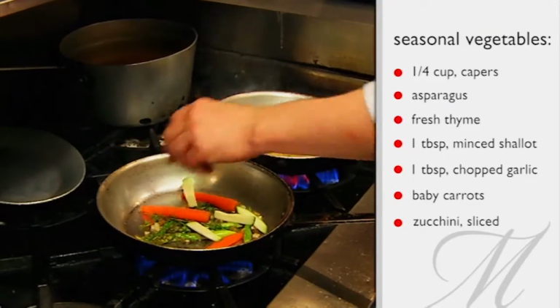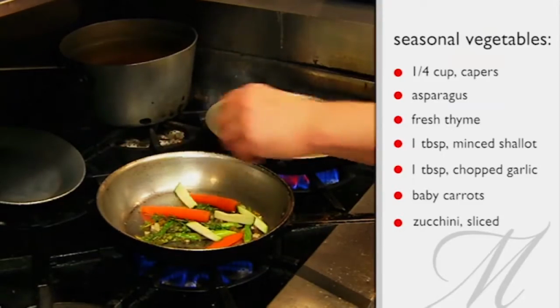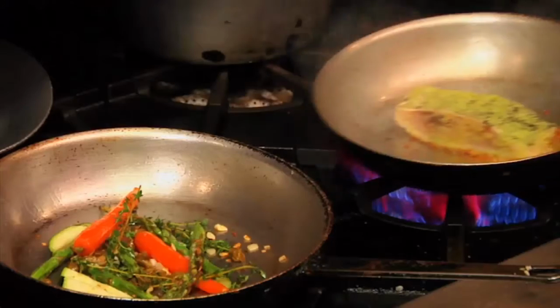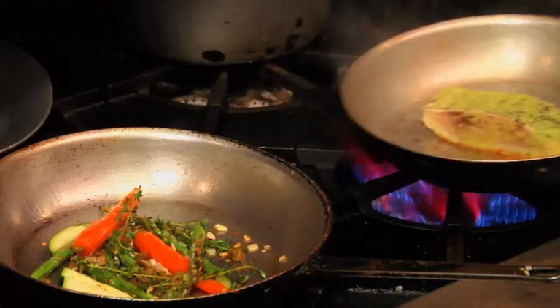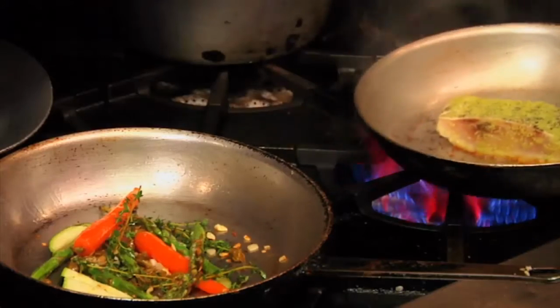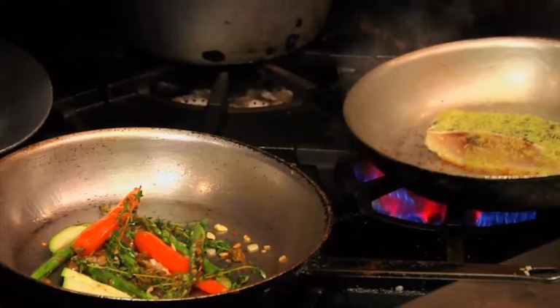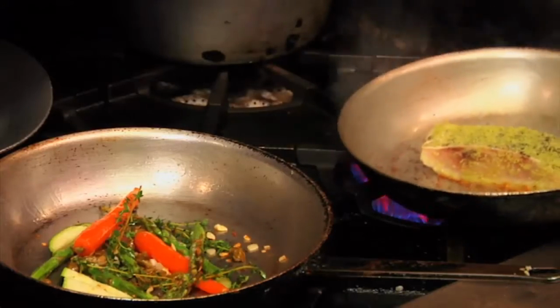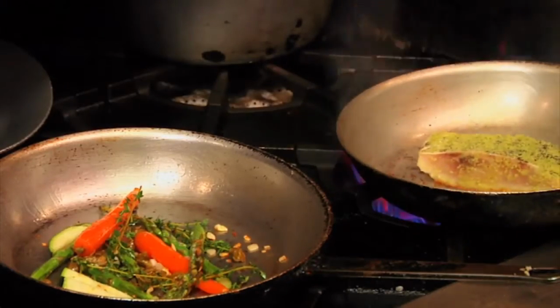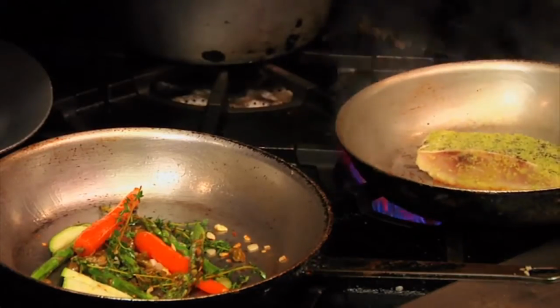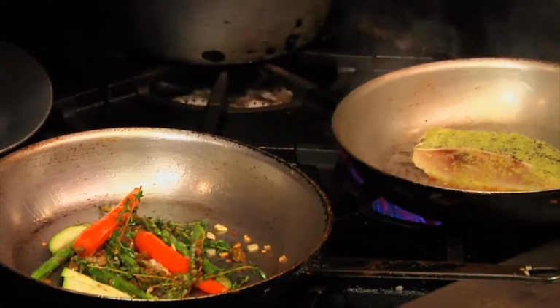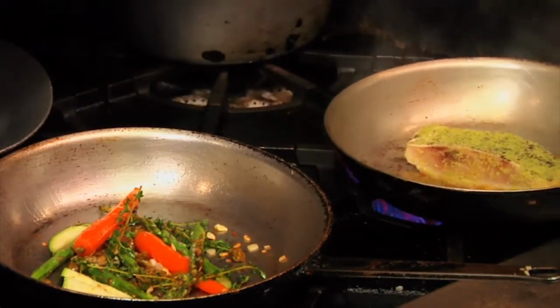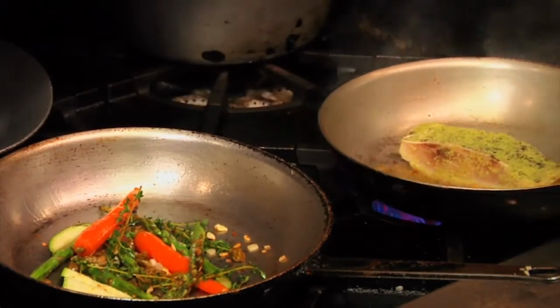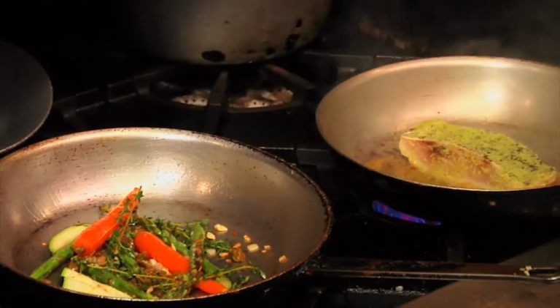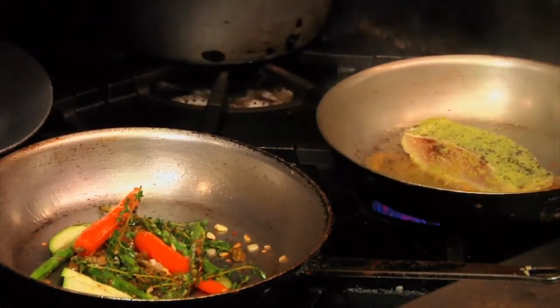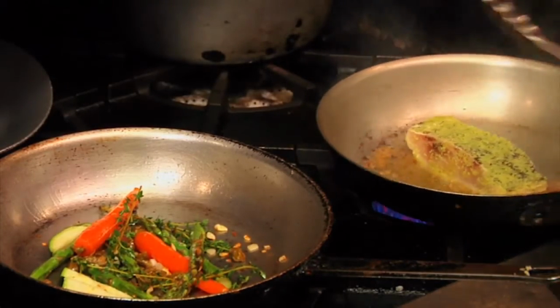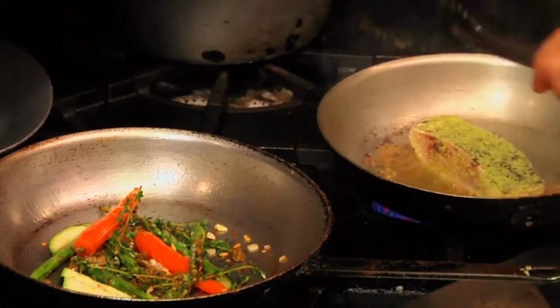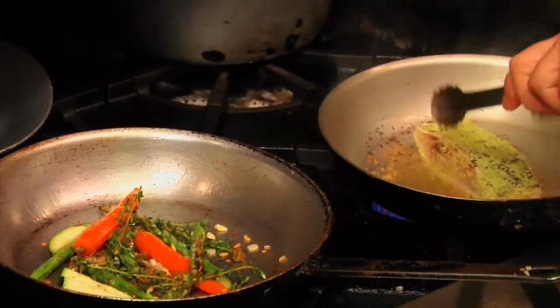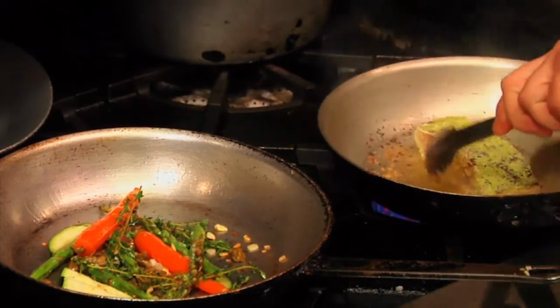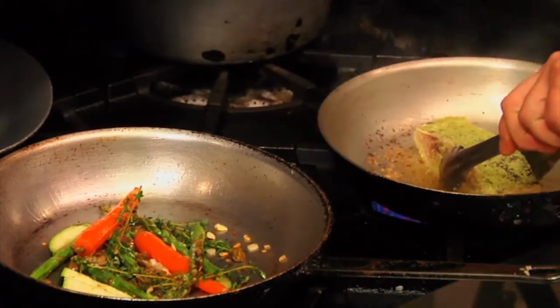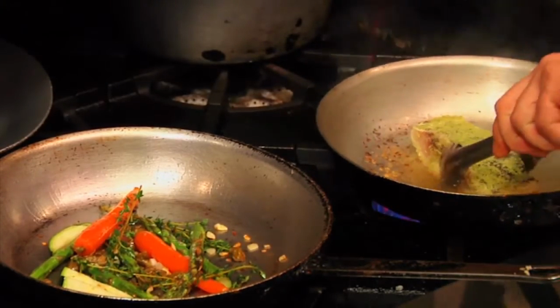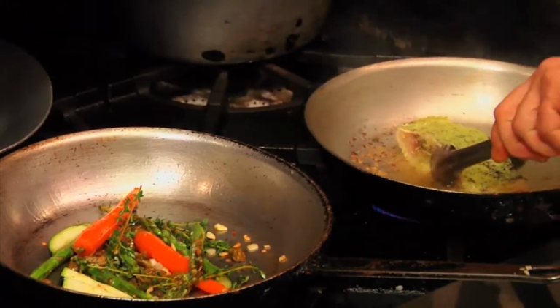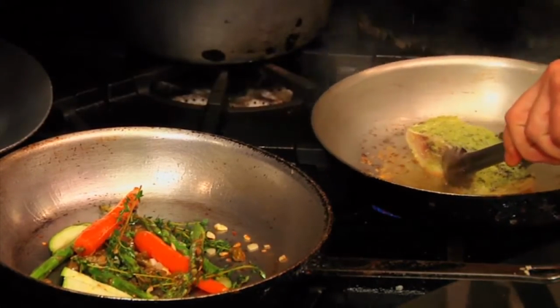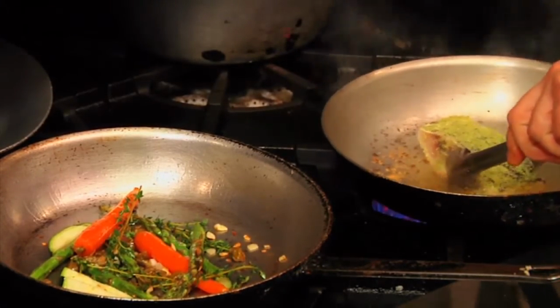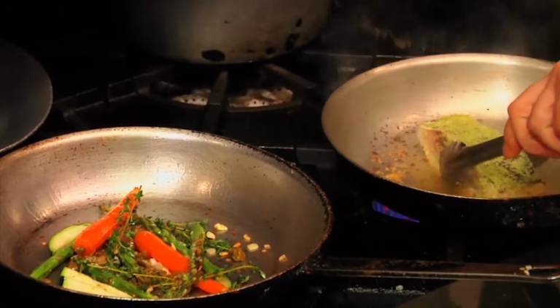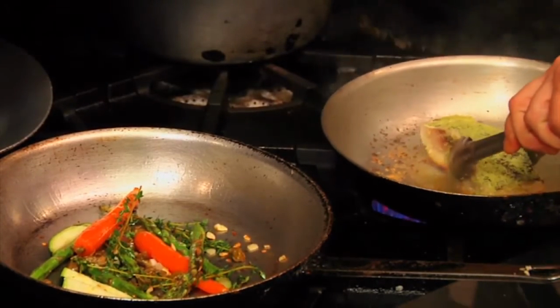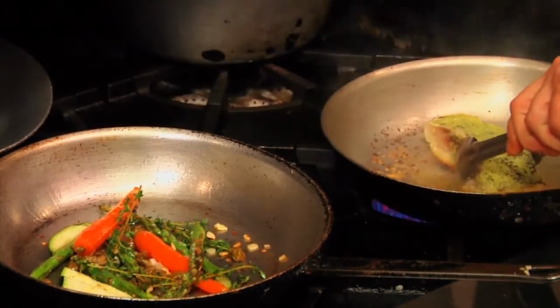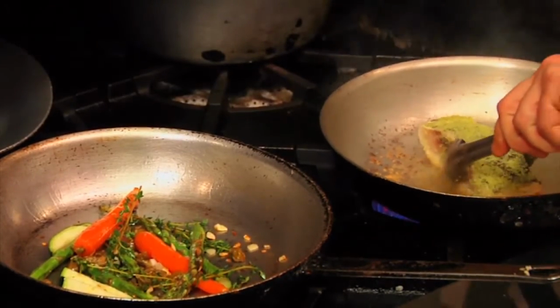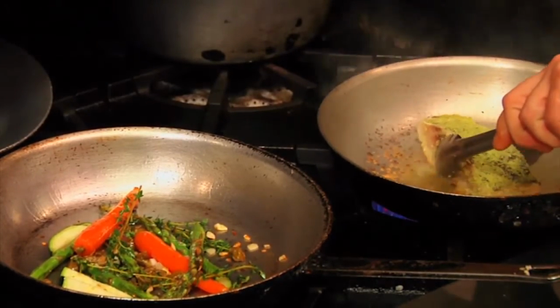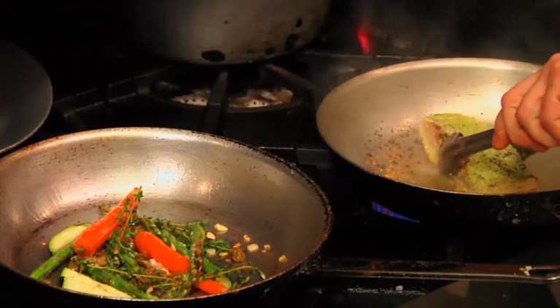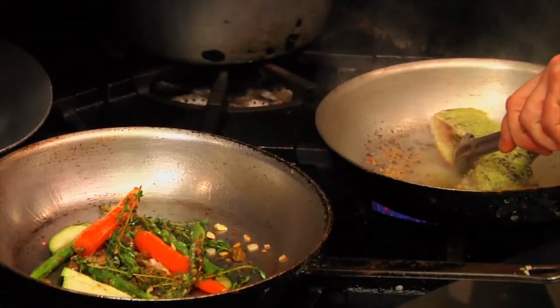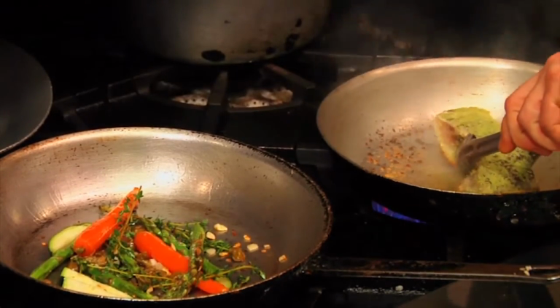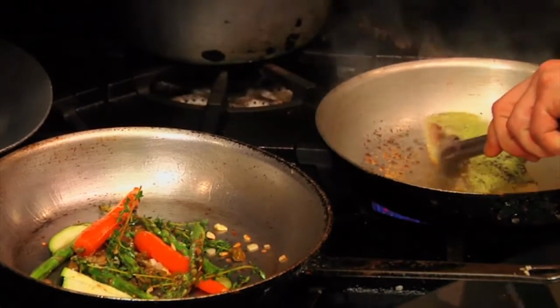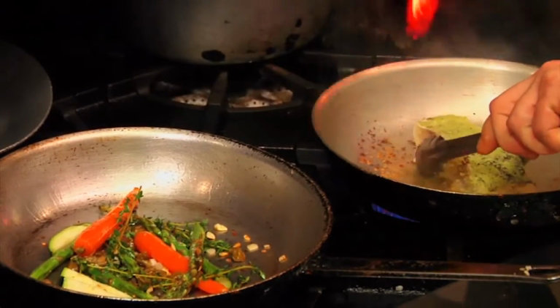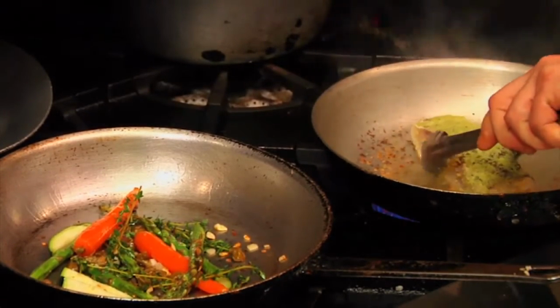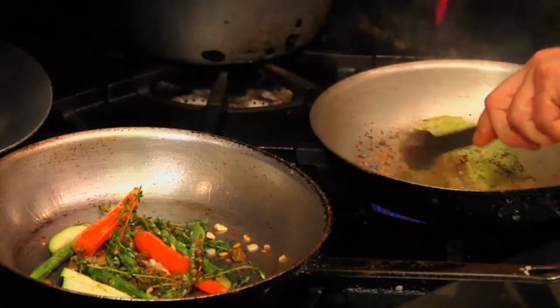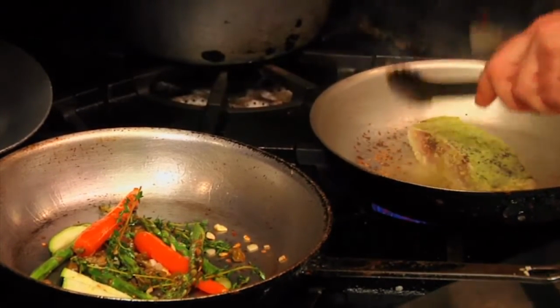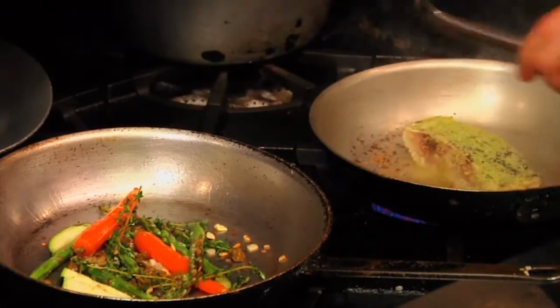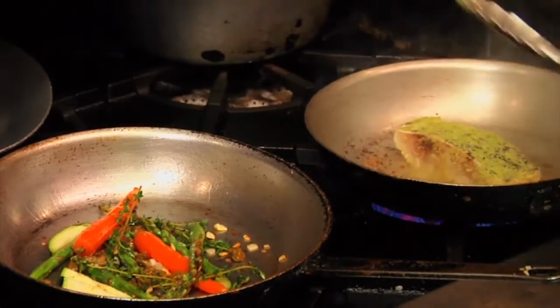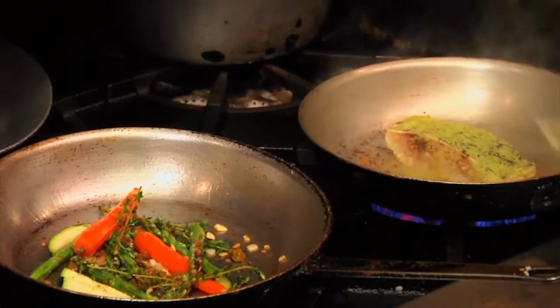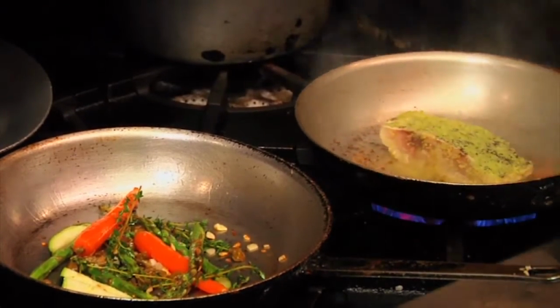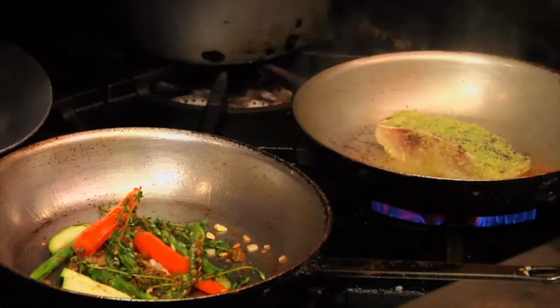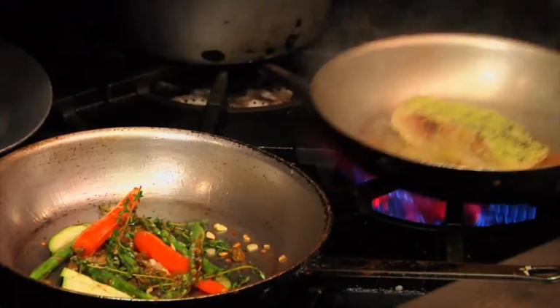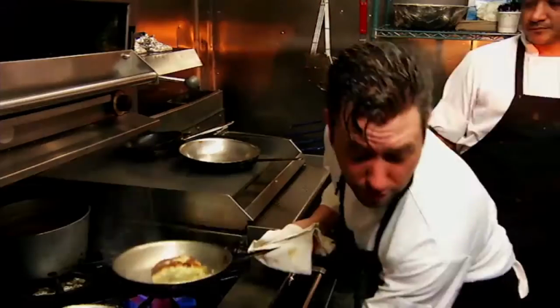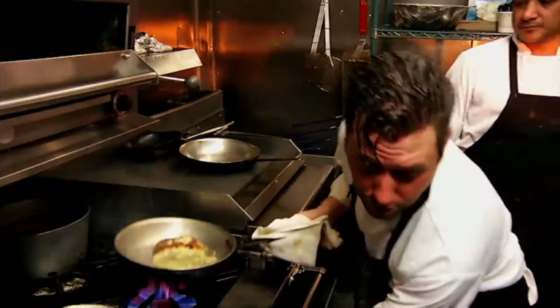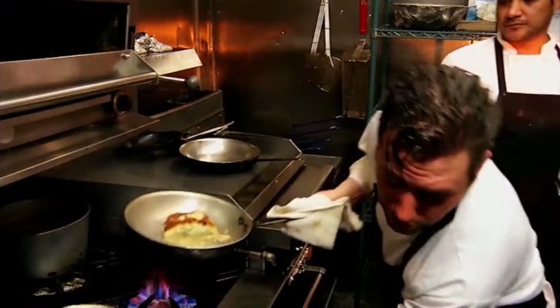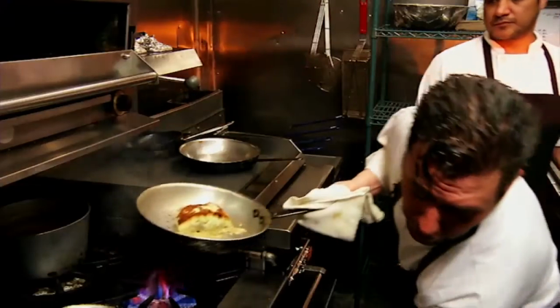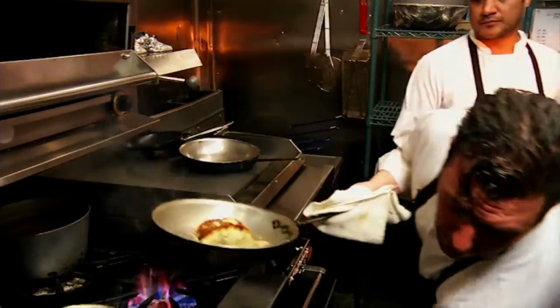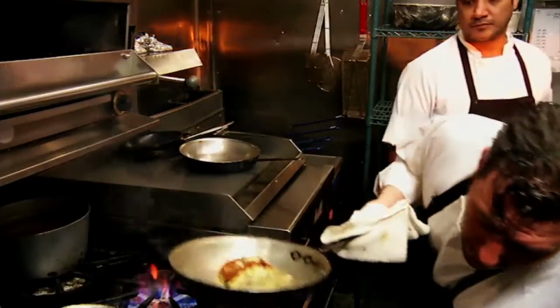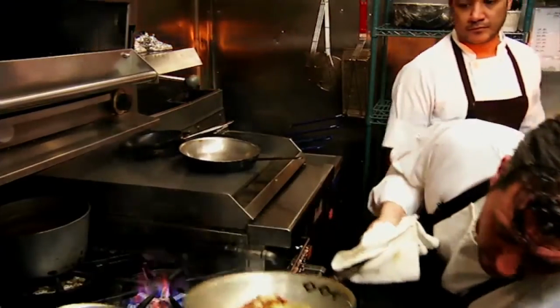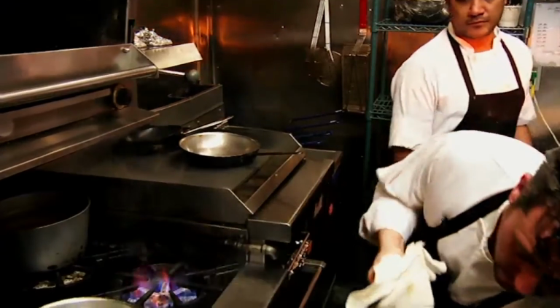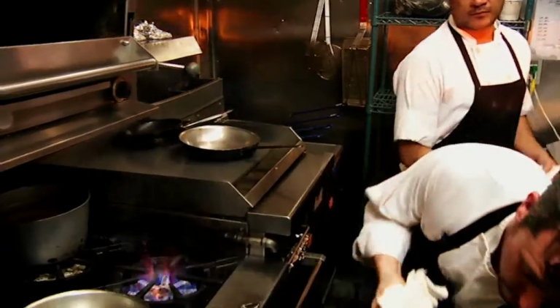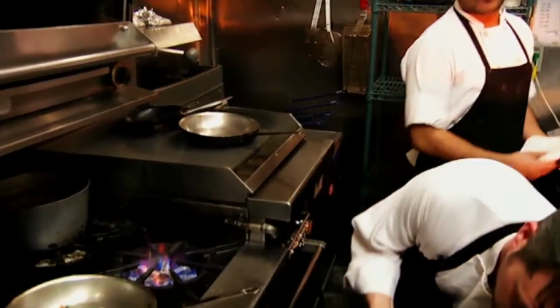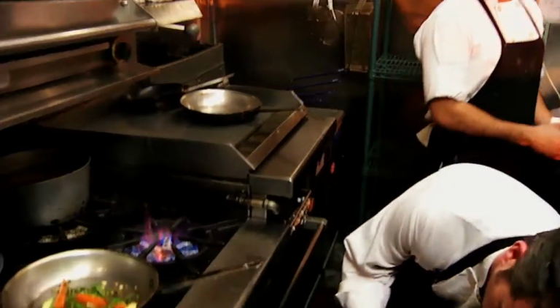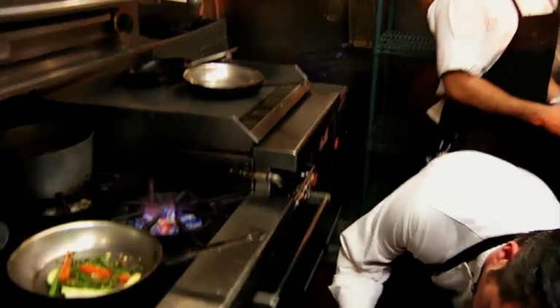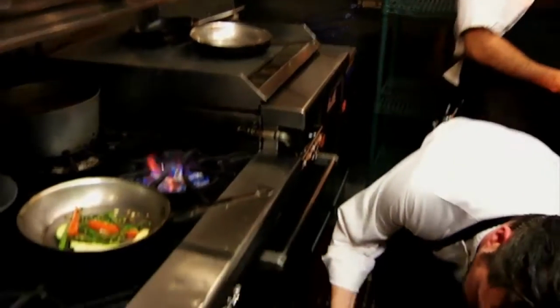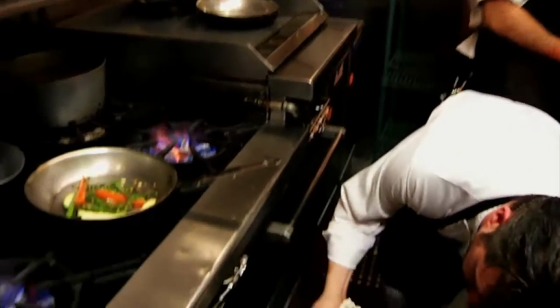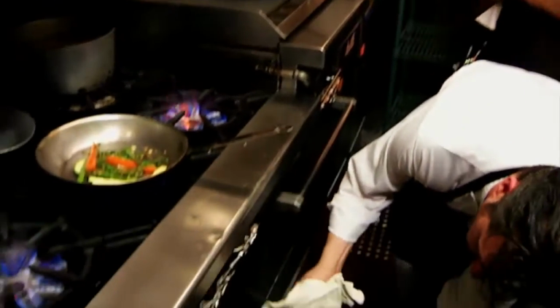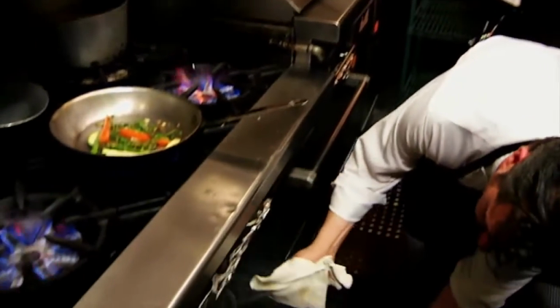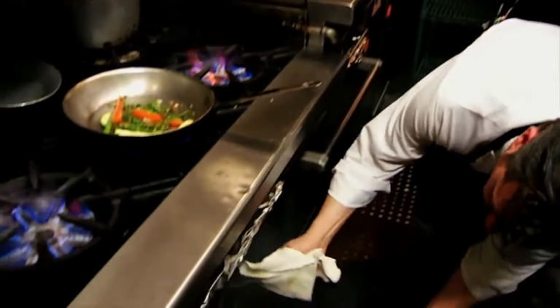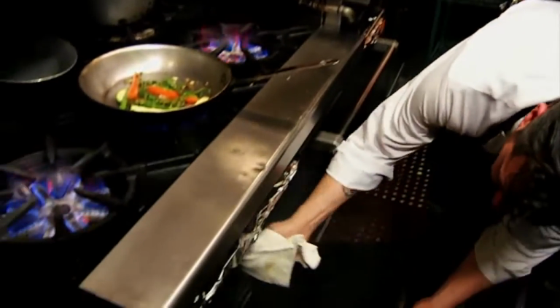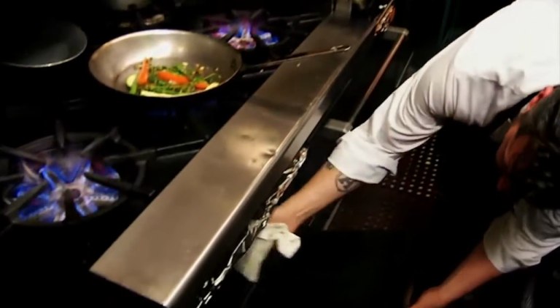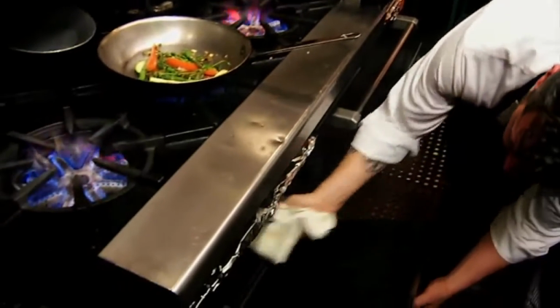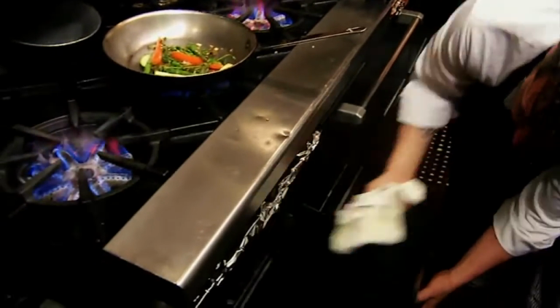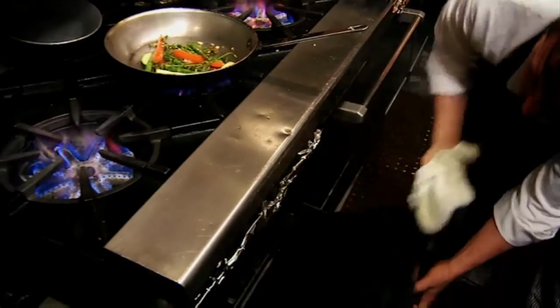Our fish can go in the oven. You want to preheat your oven to 375 degrees and cook it for about six or seven minutes.